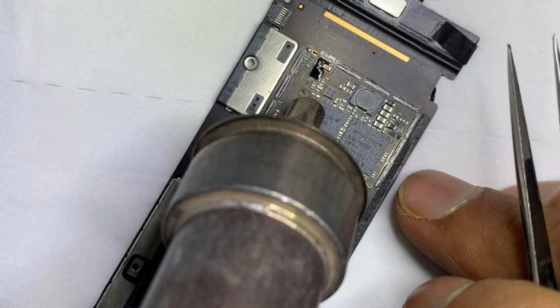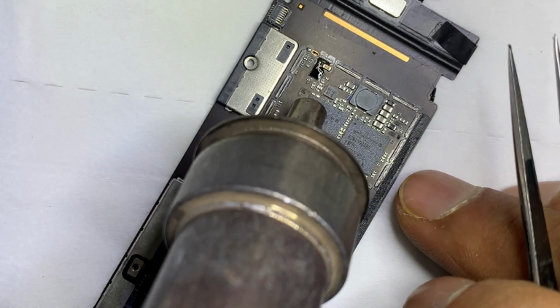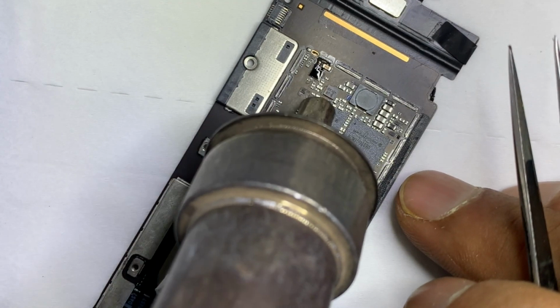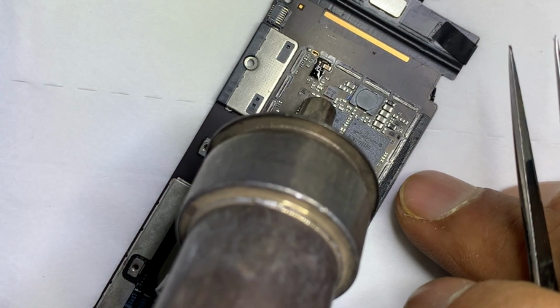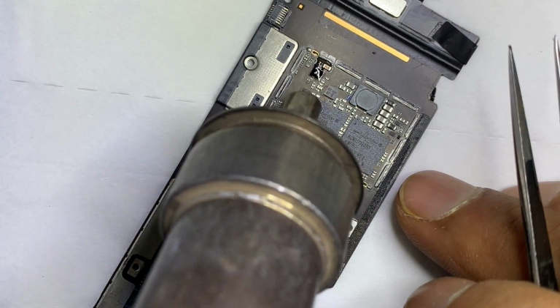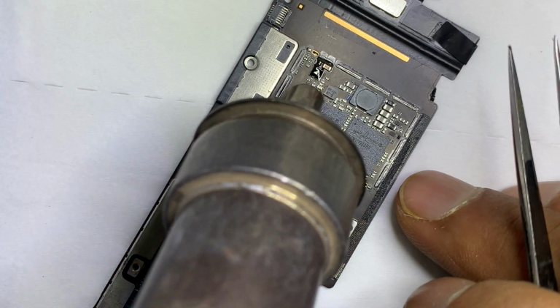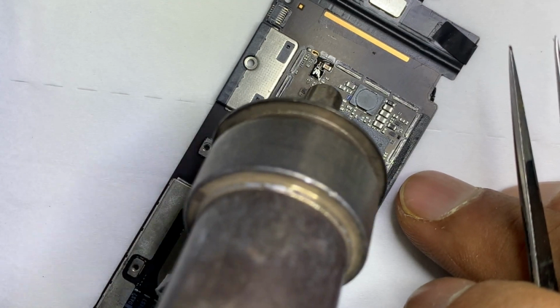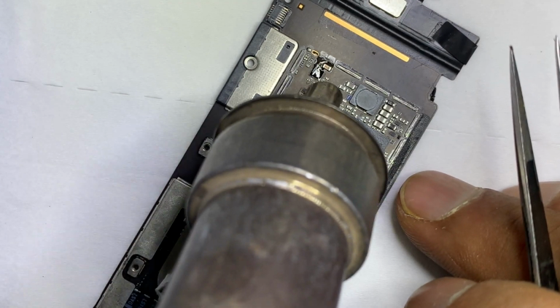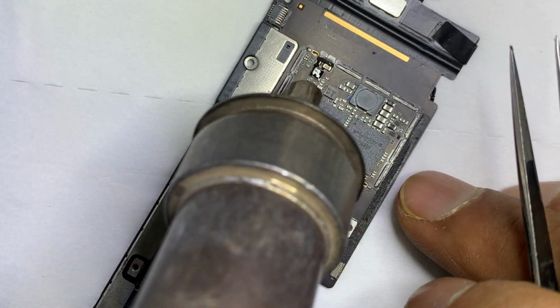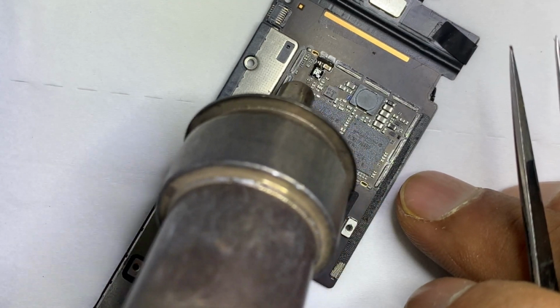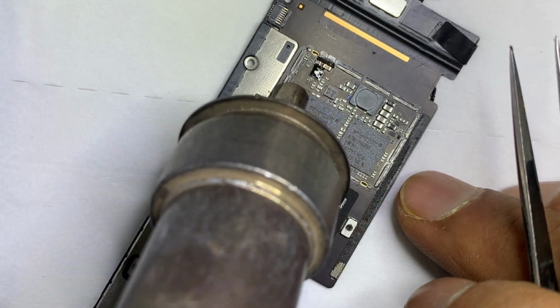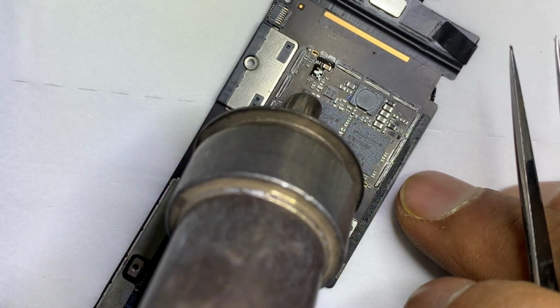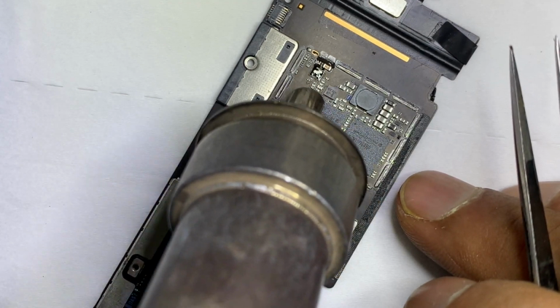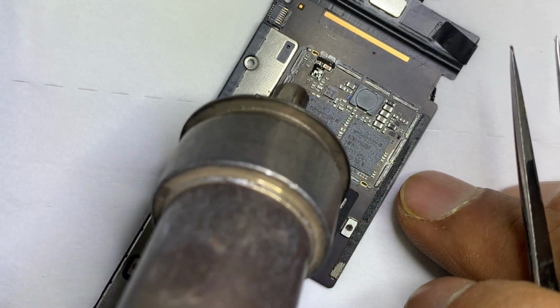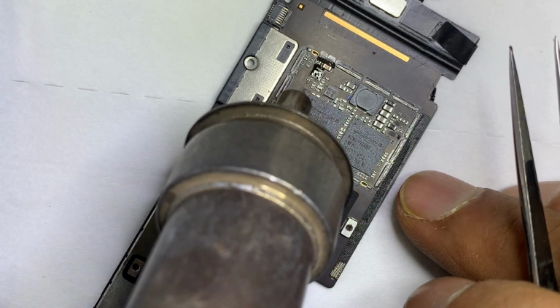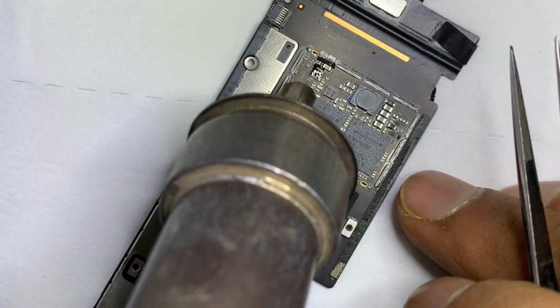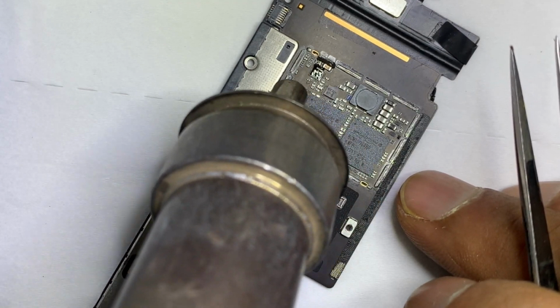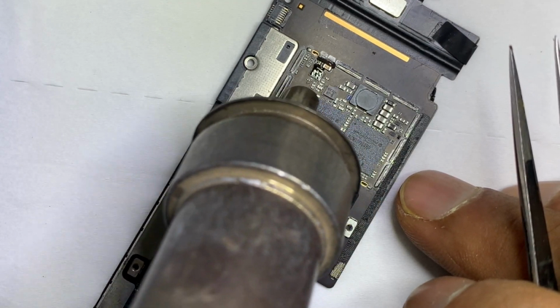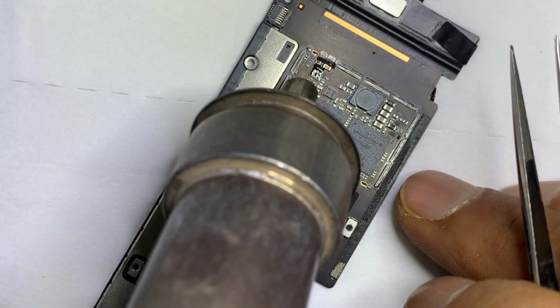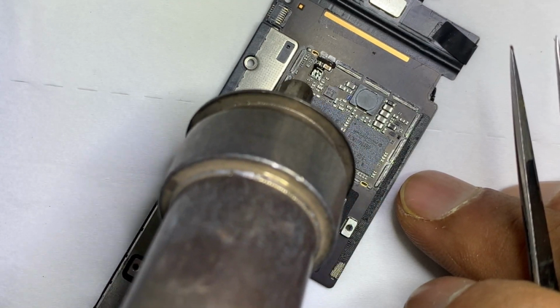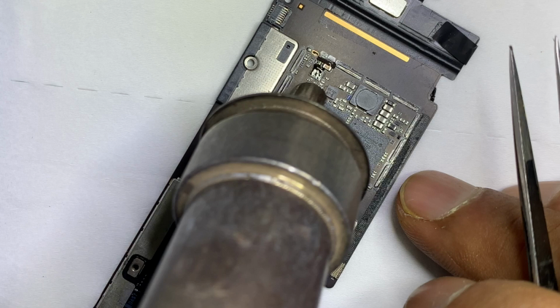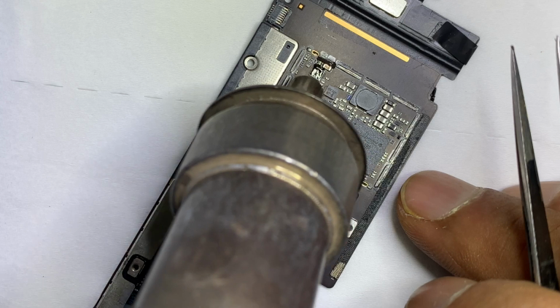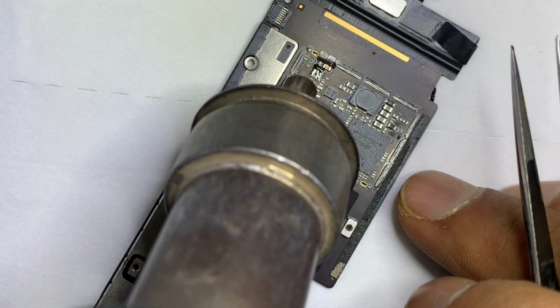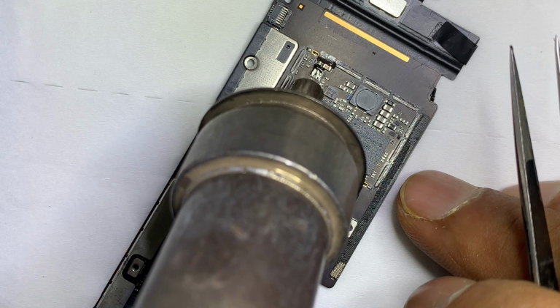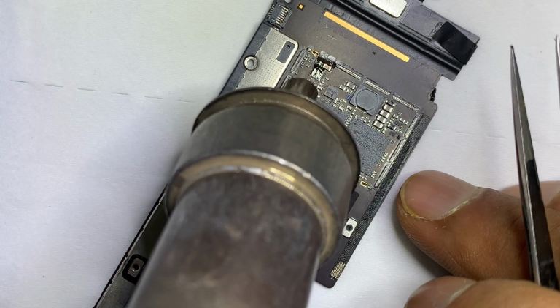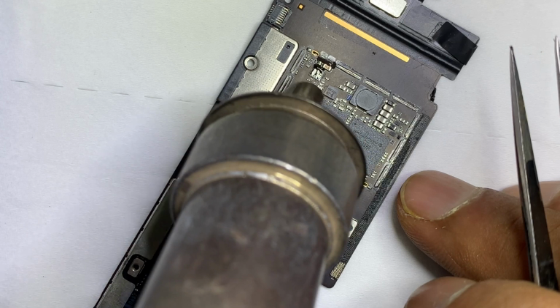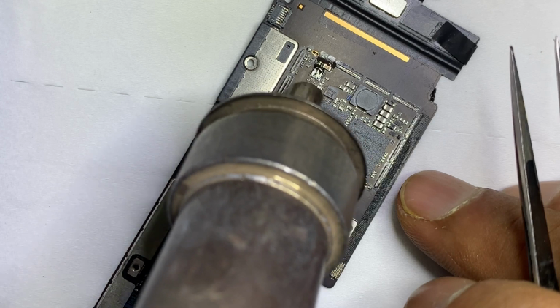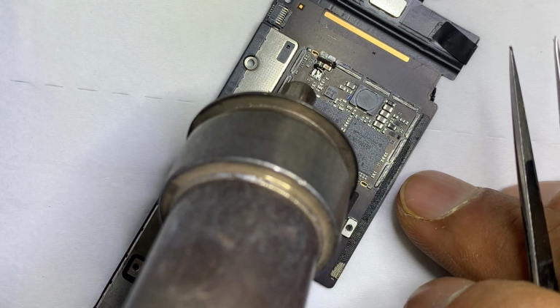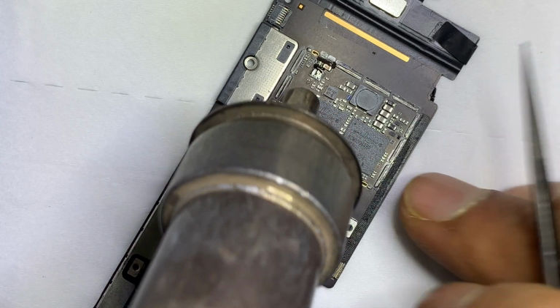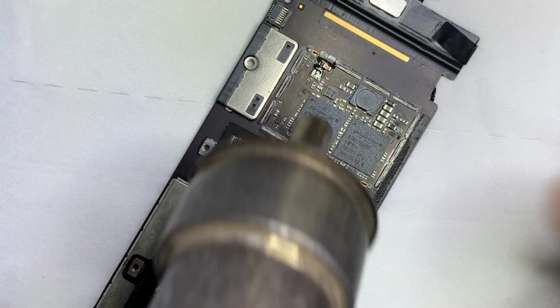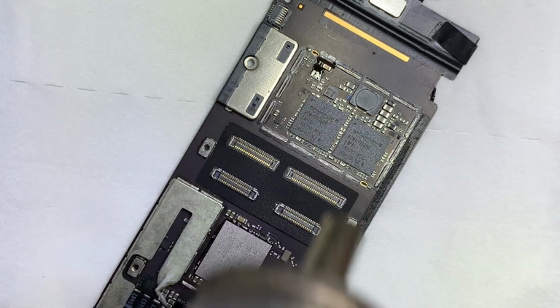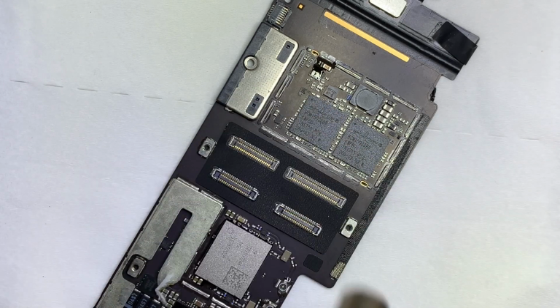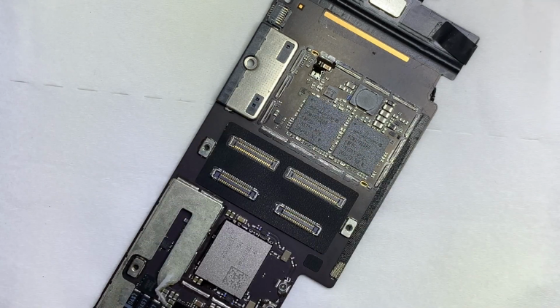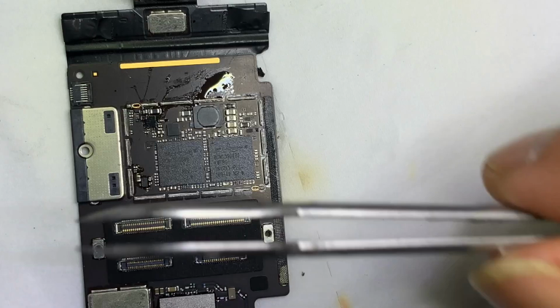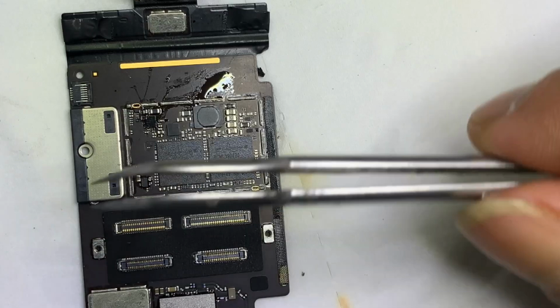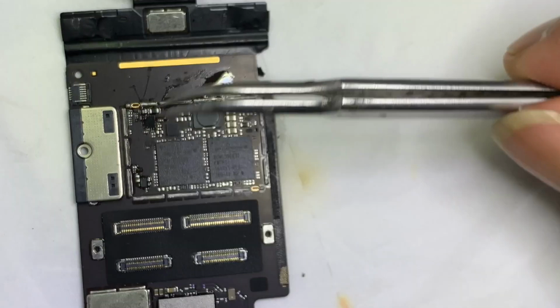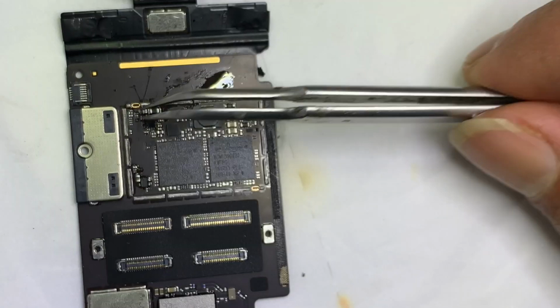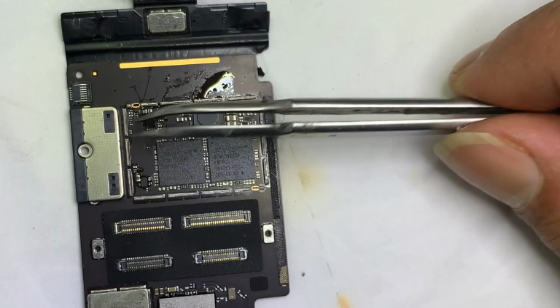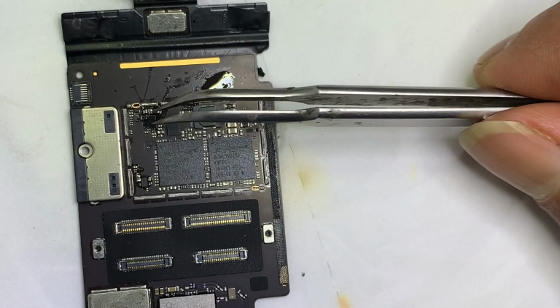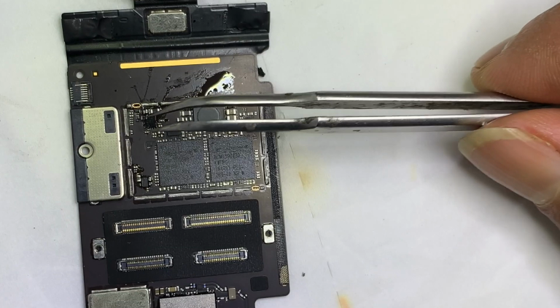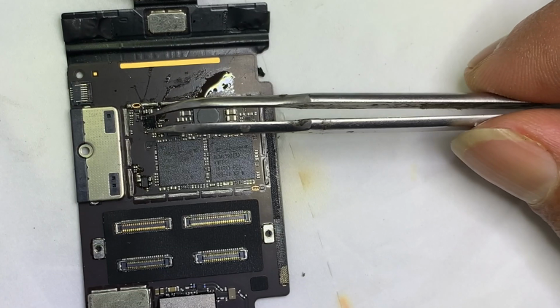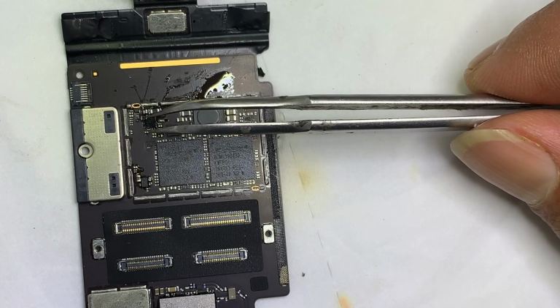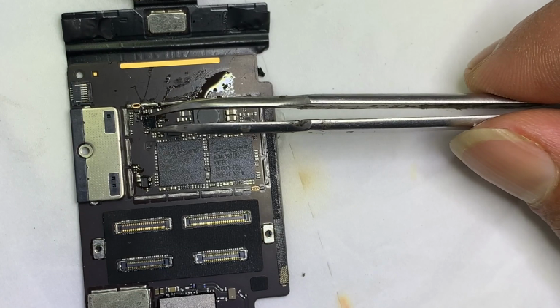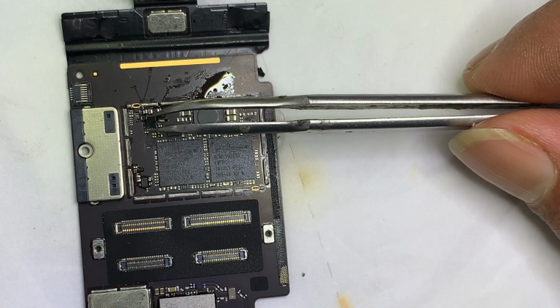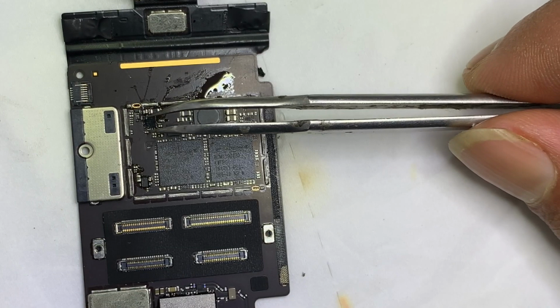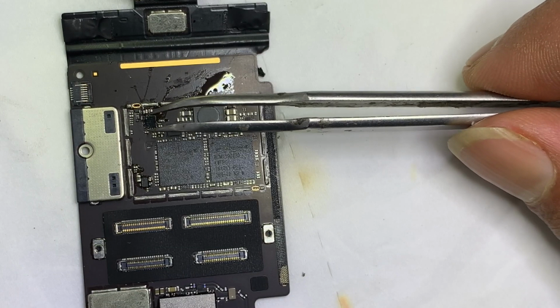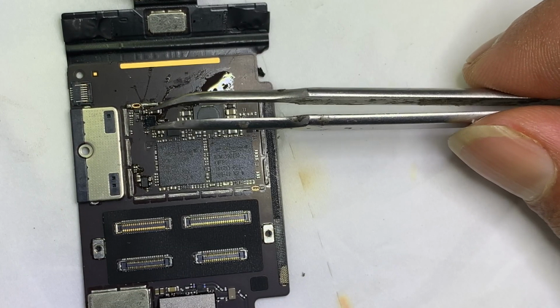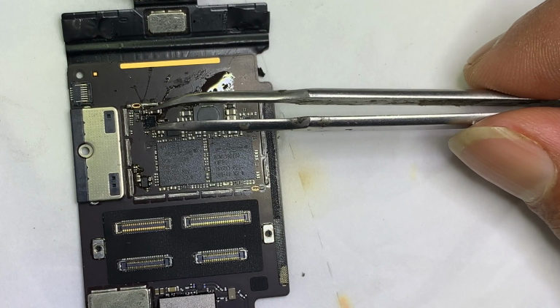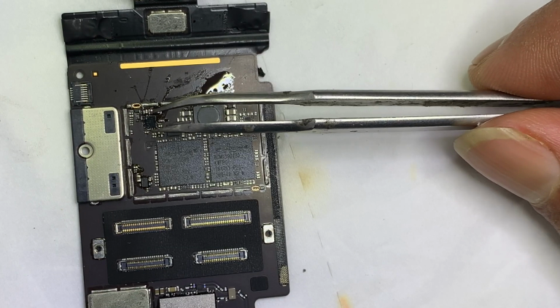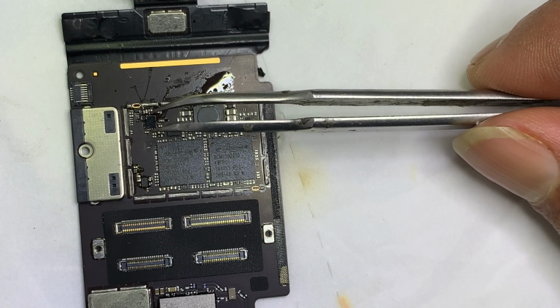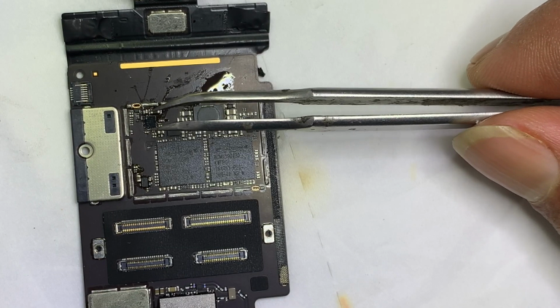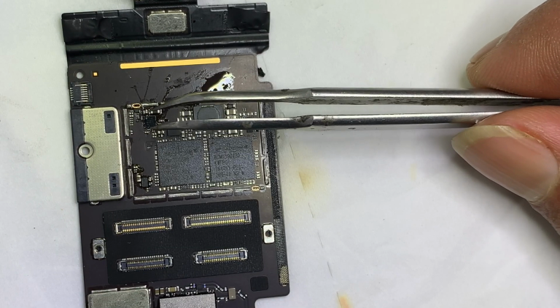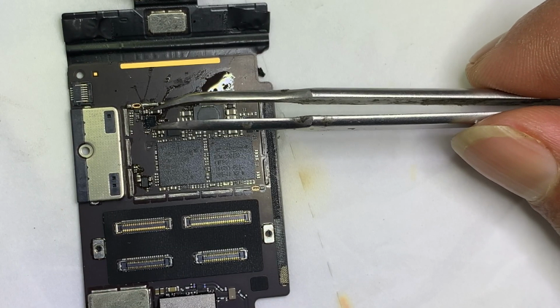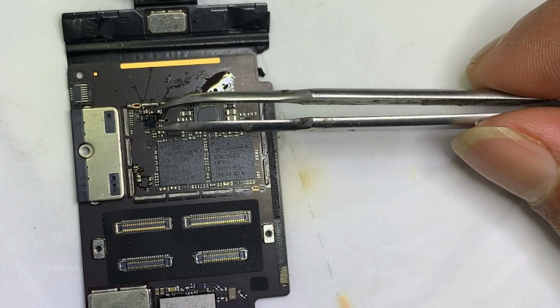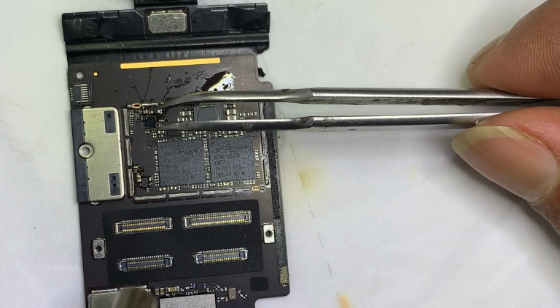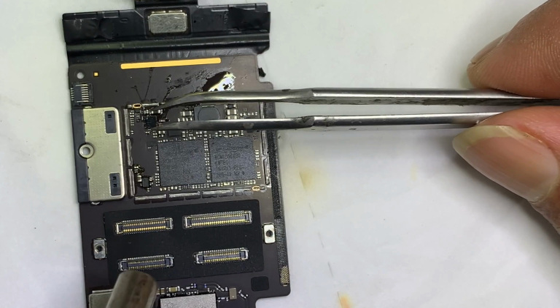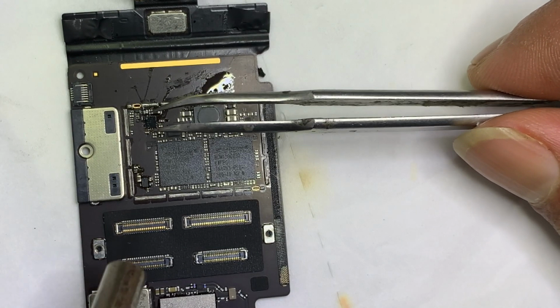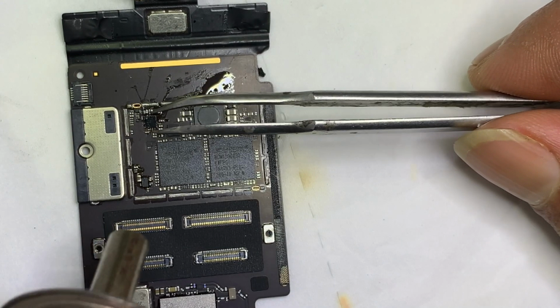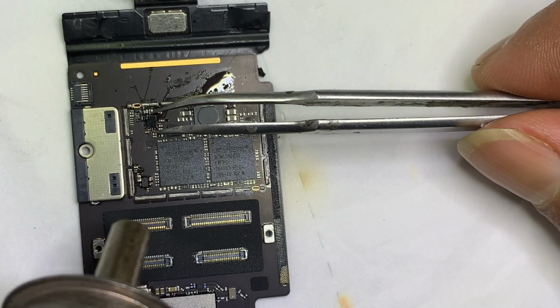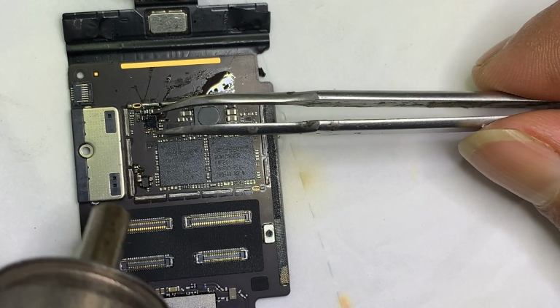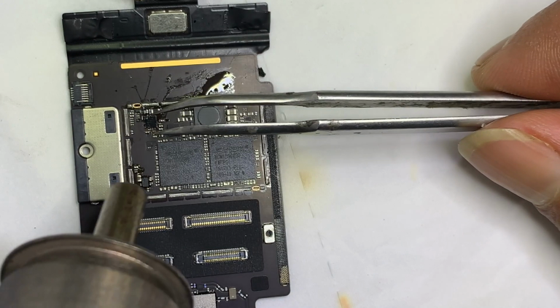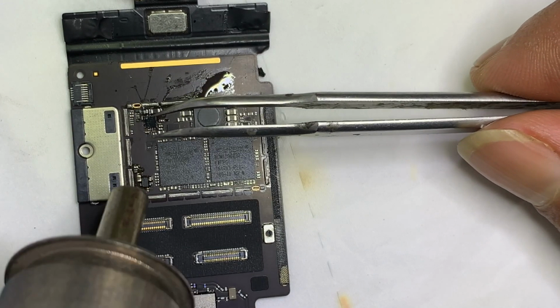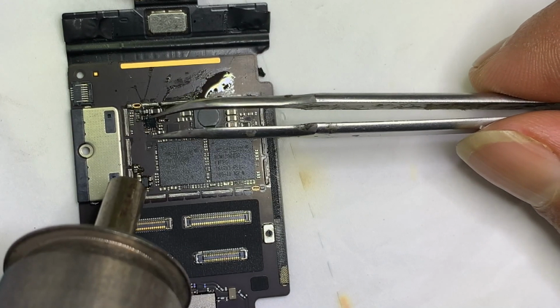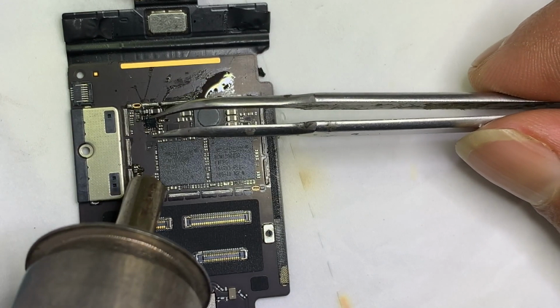Let's remove the transistor. Set the temperature to 320 and airflow to 80.